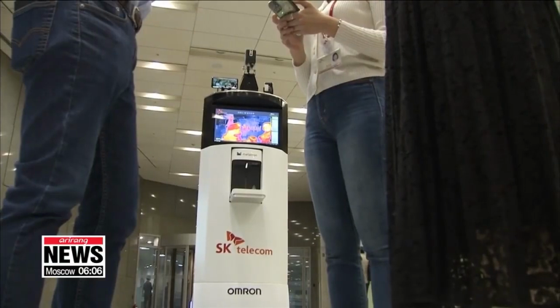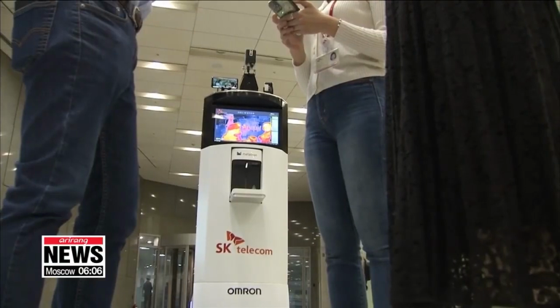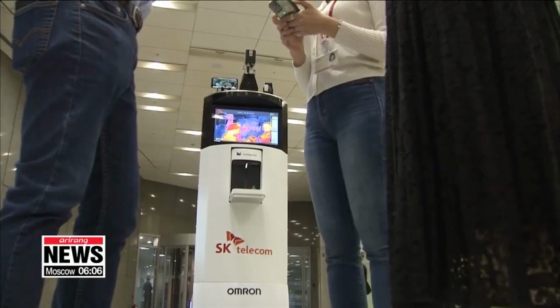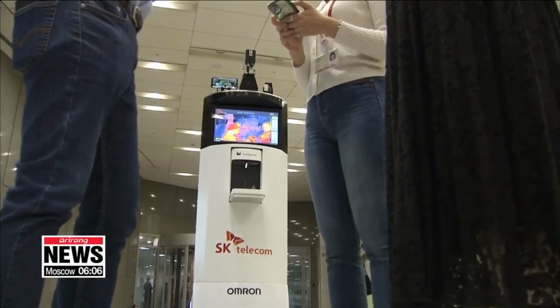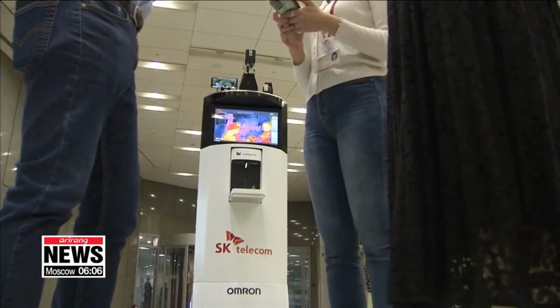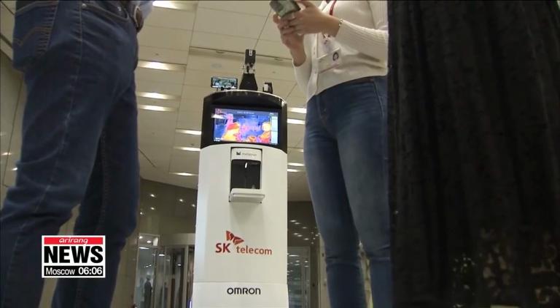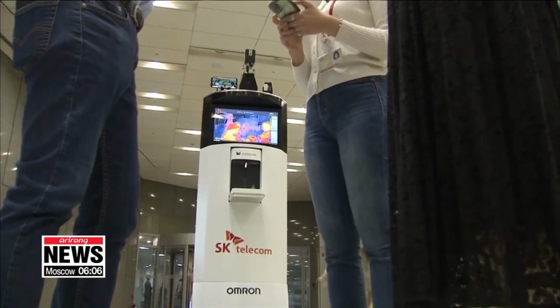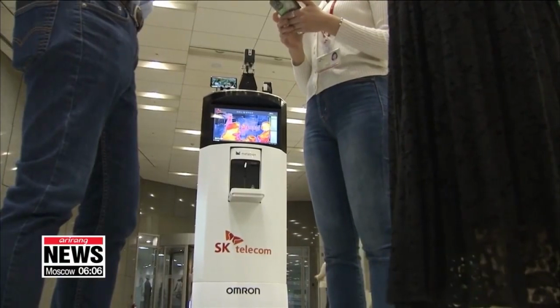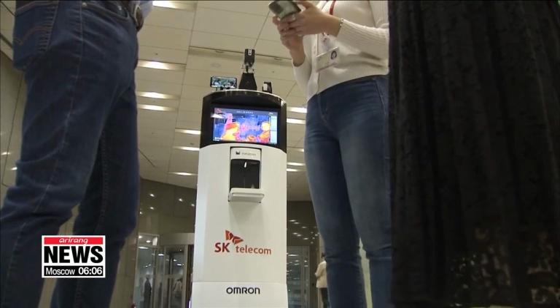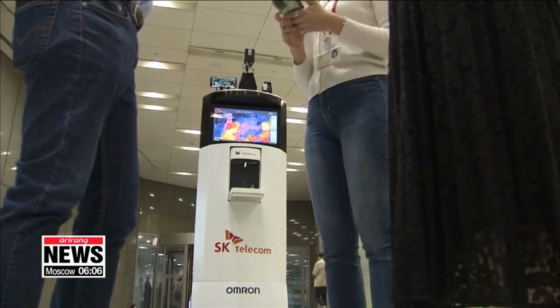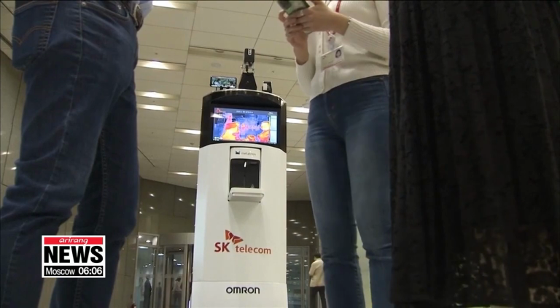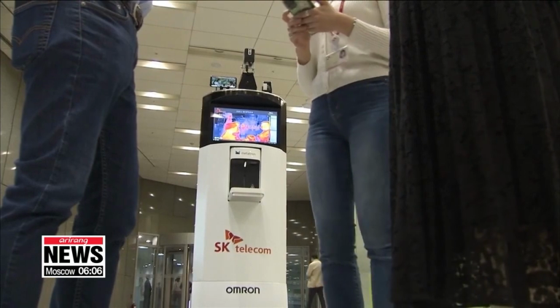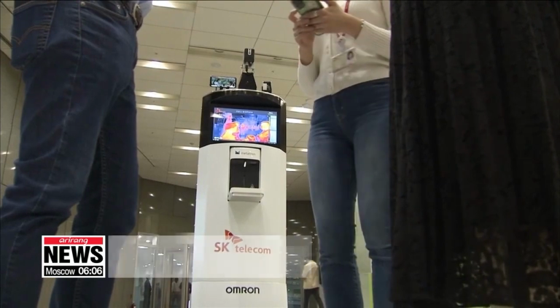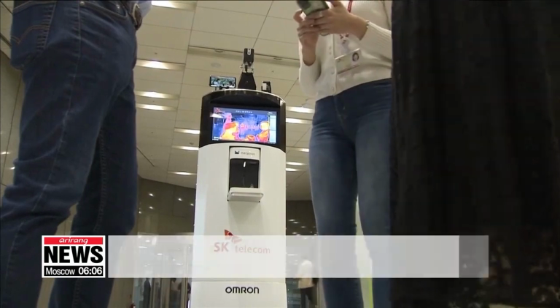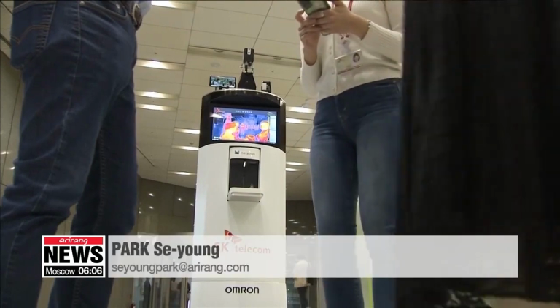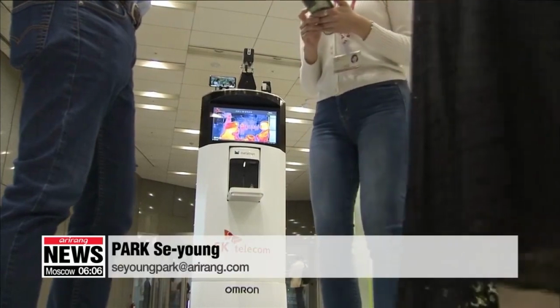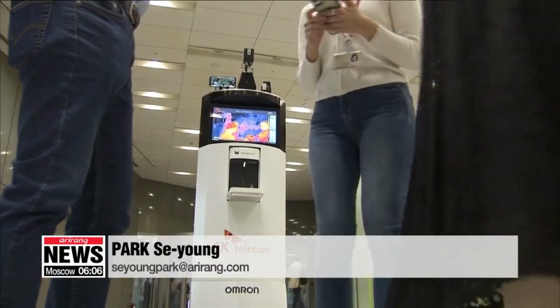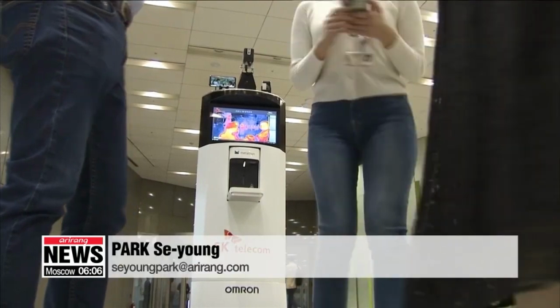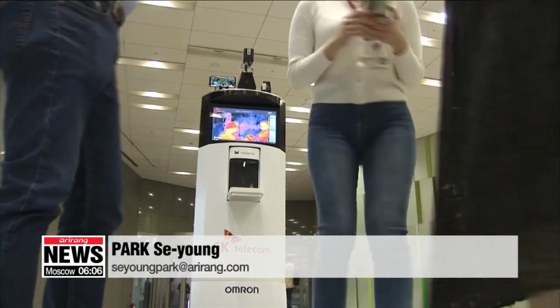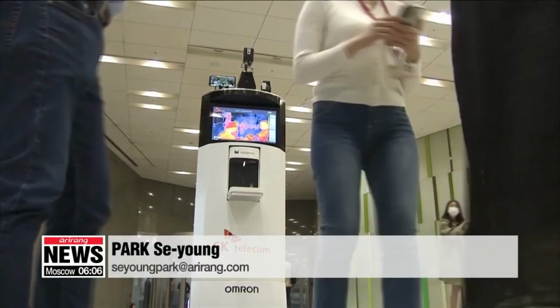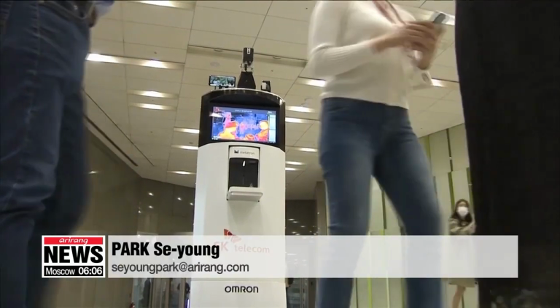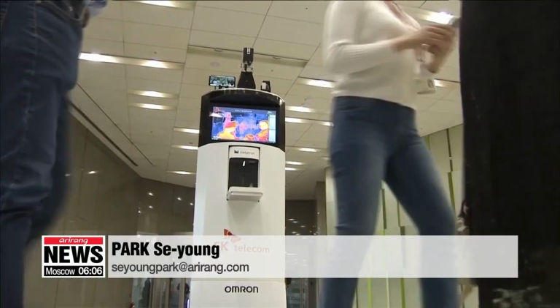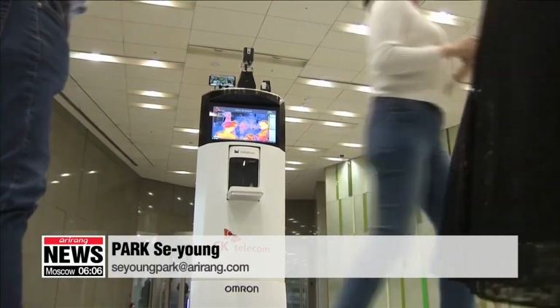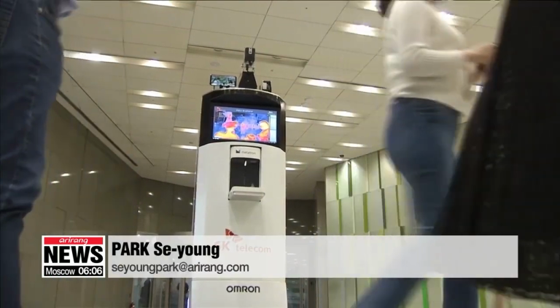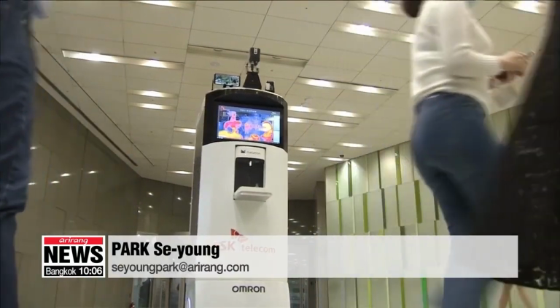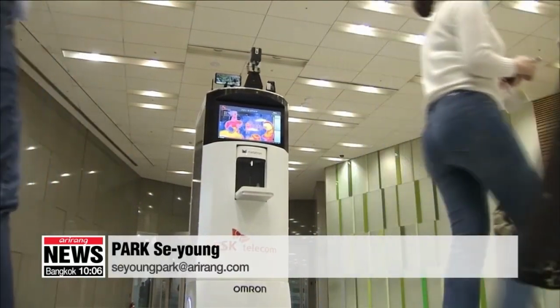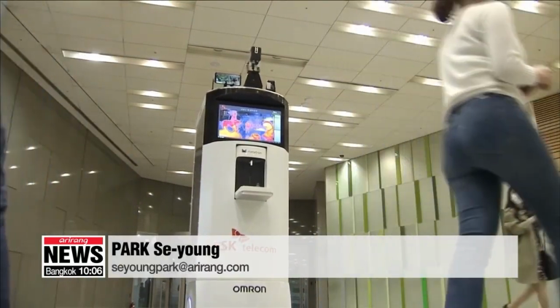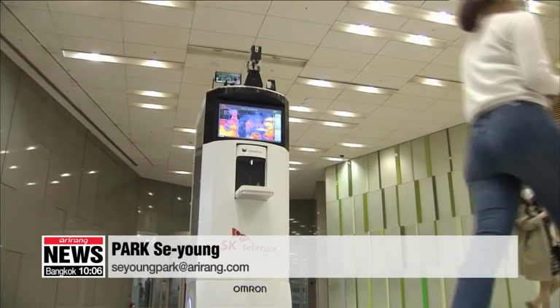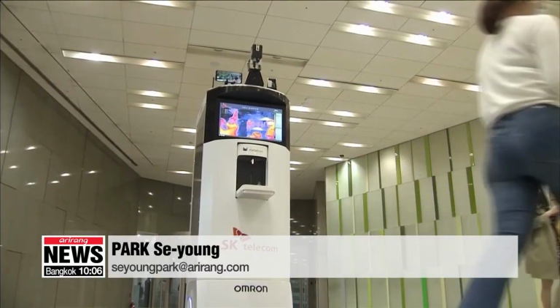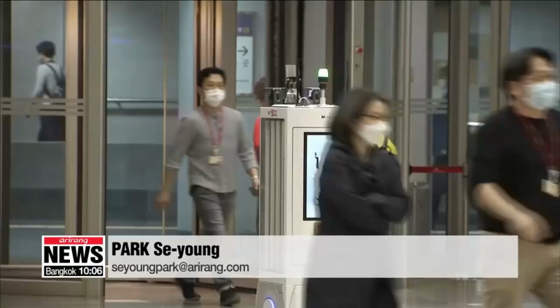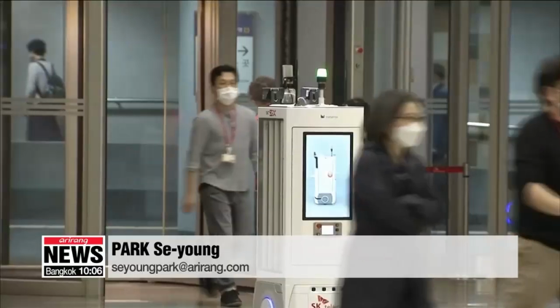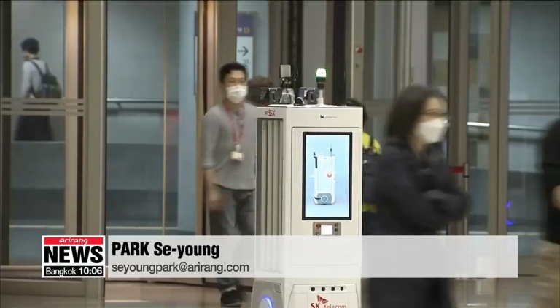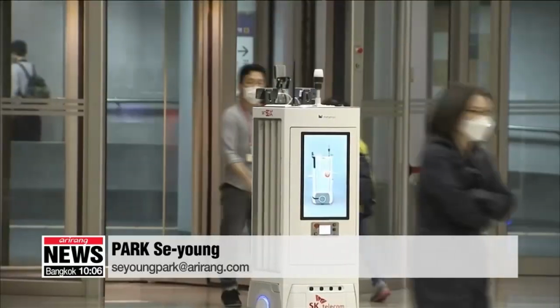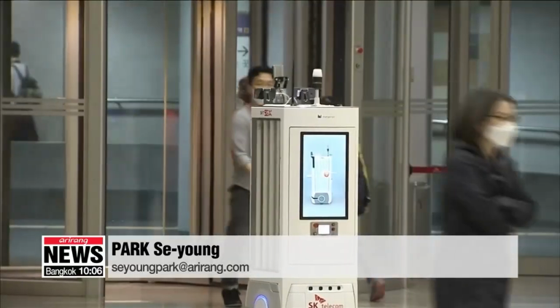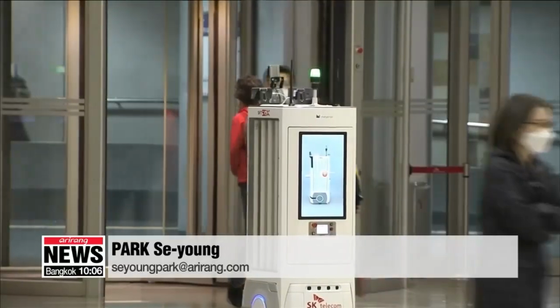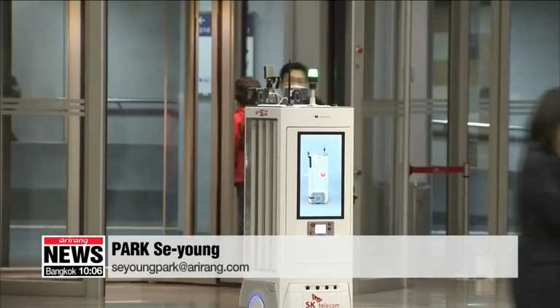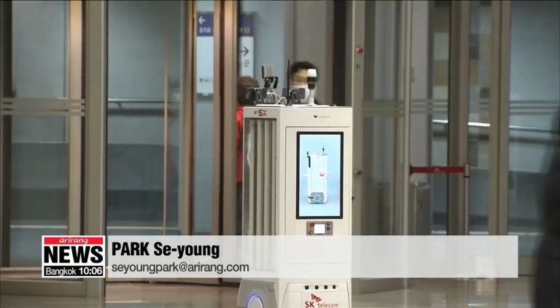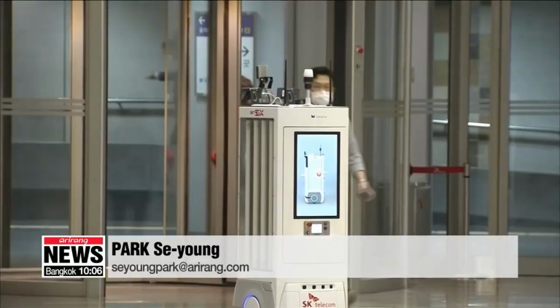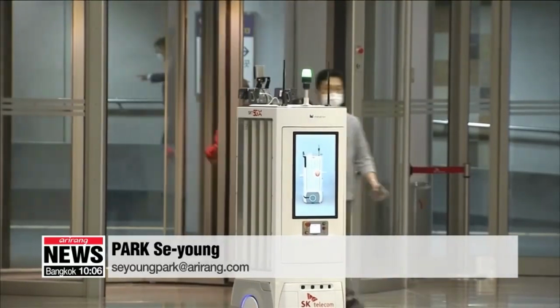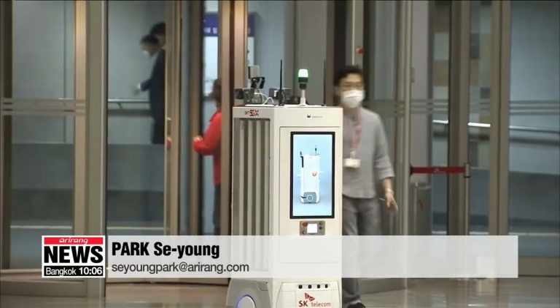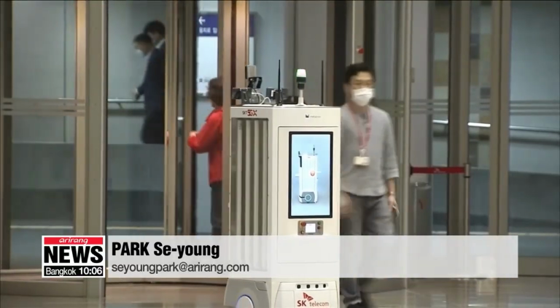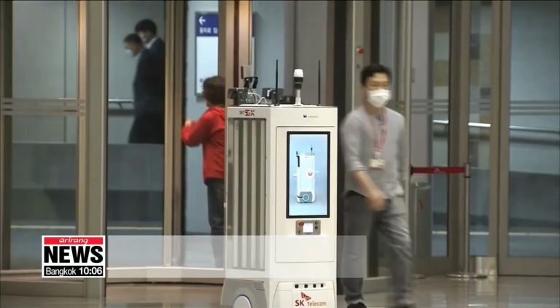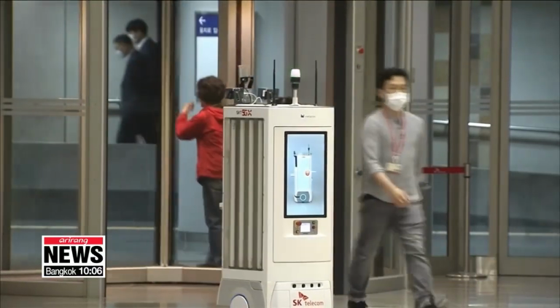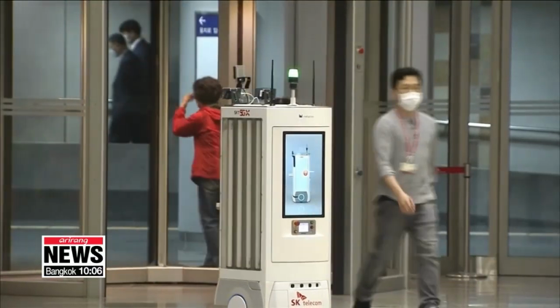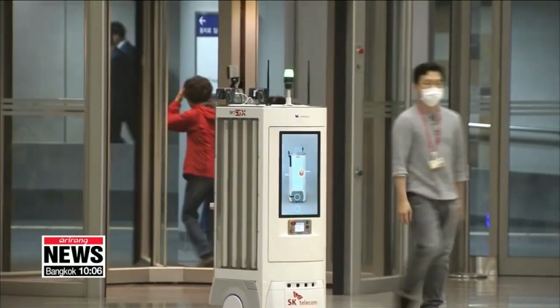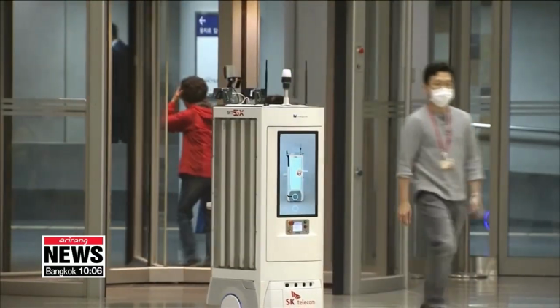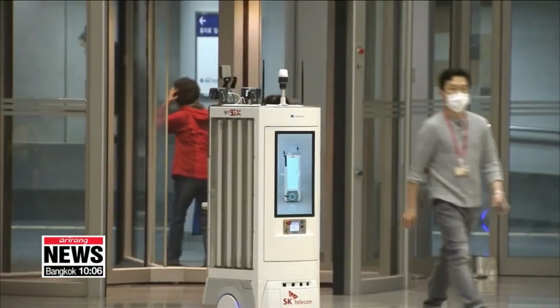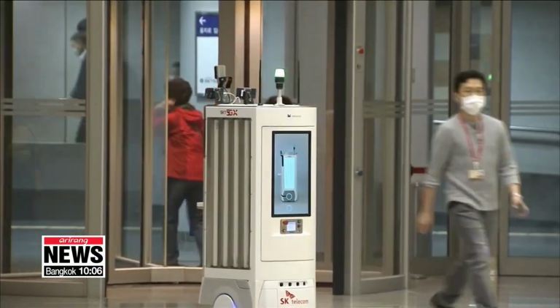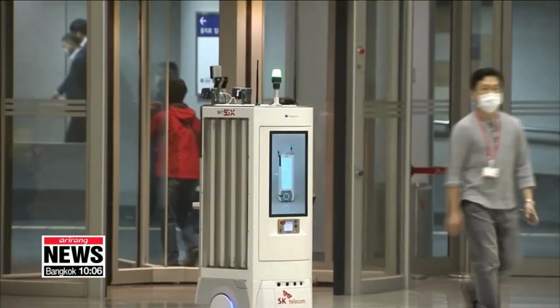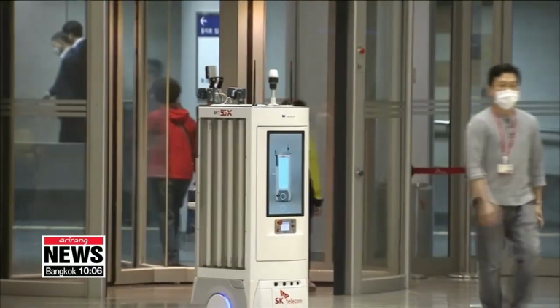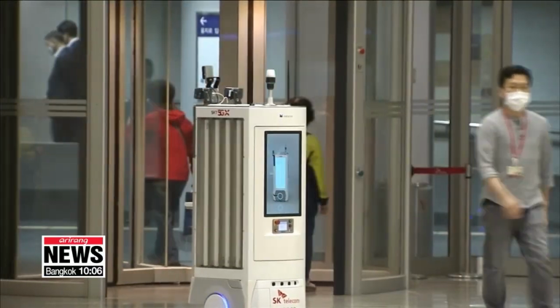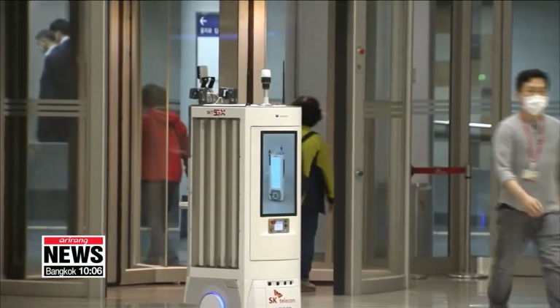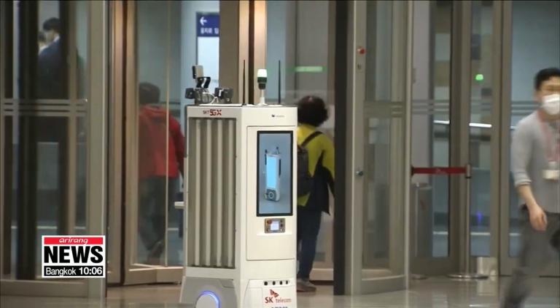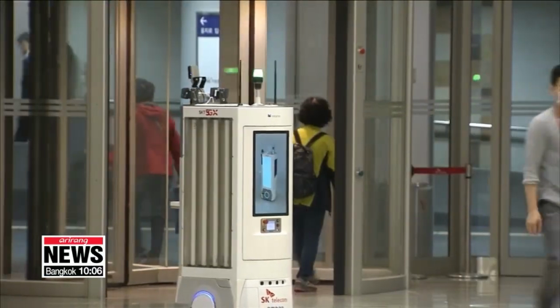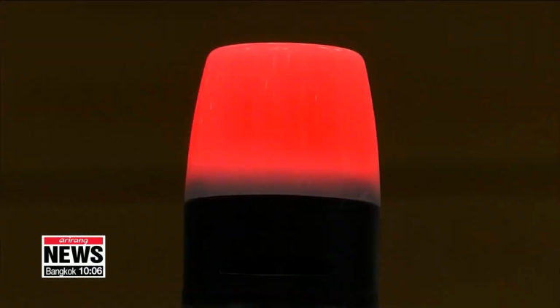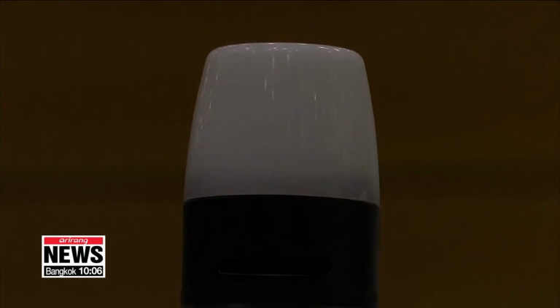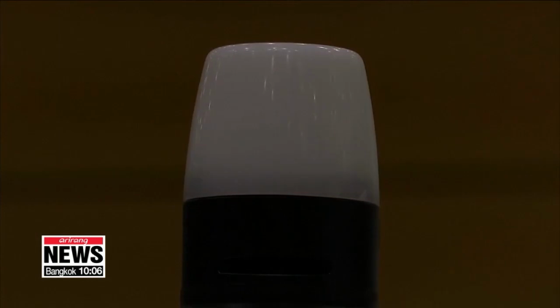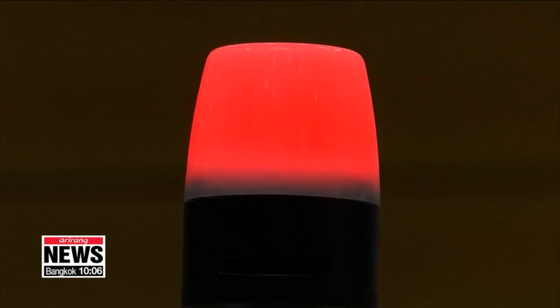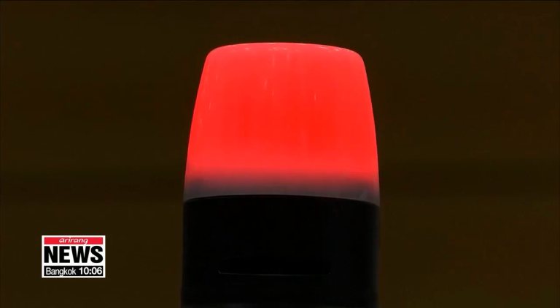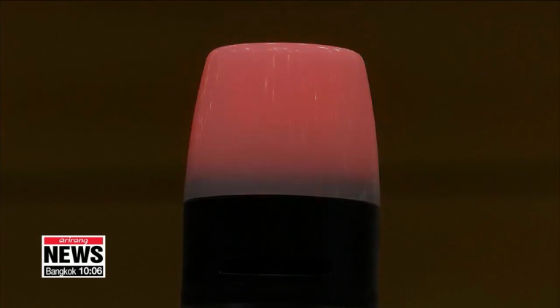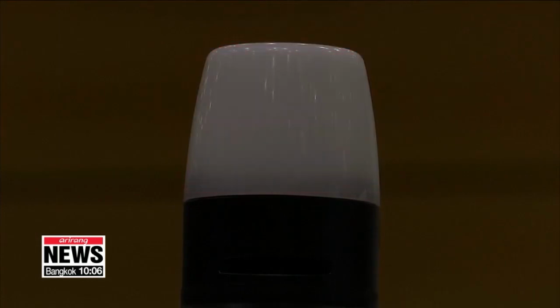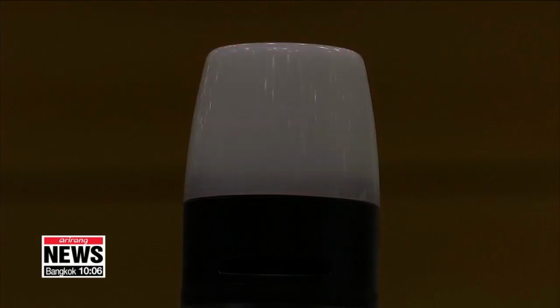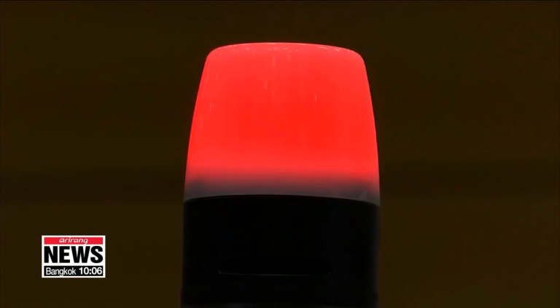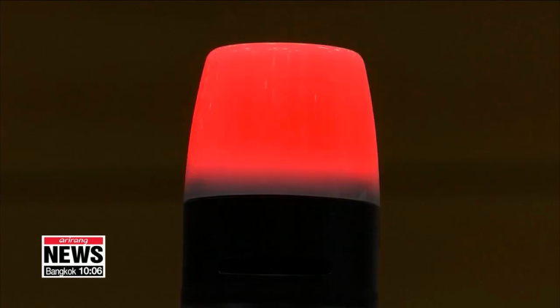SK Telecom is set to launch the robot in Korea this year and in global markets next year. Park Se-young, Arirang News.